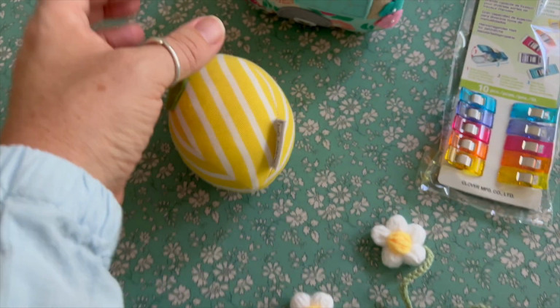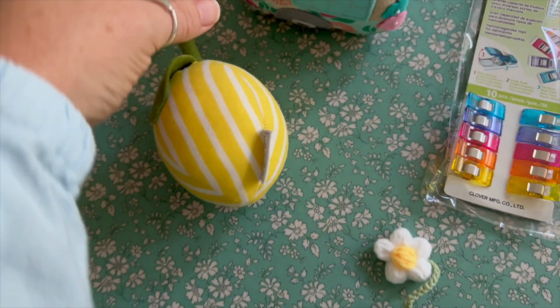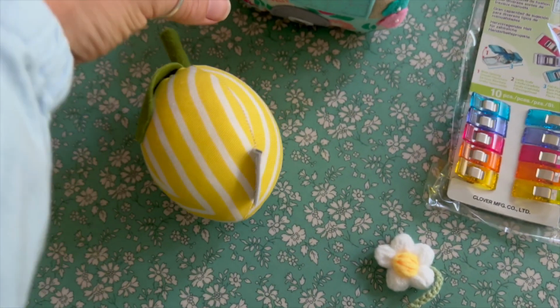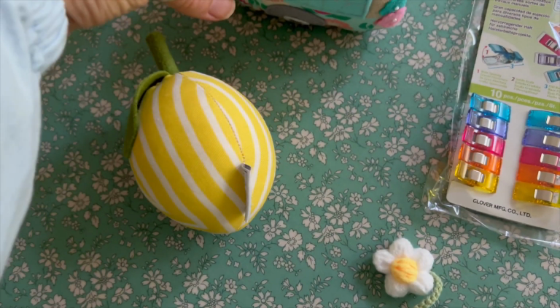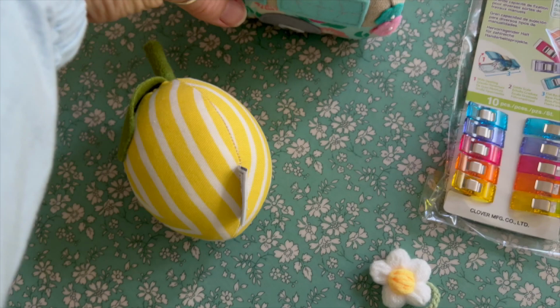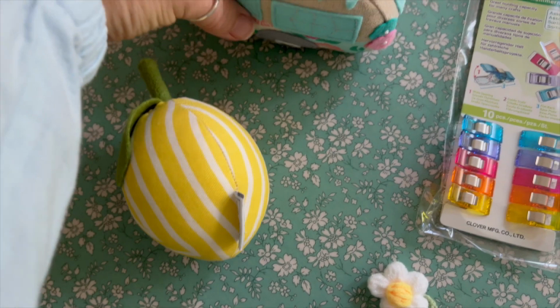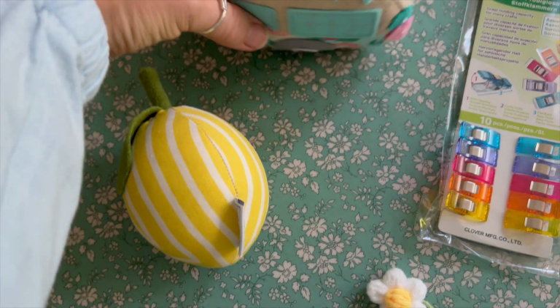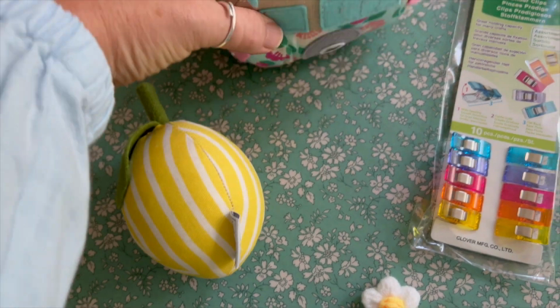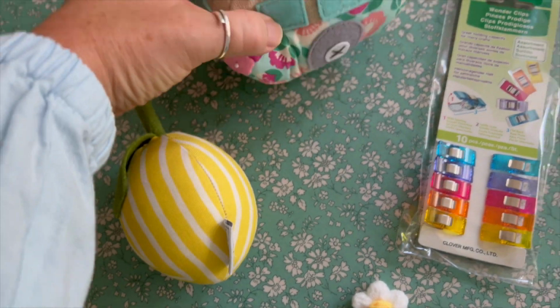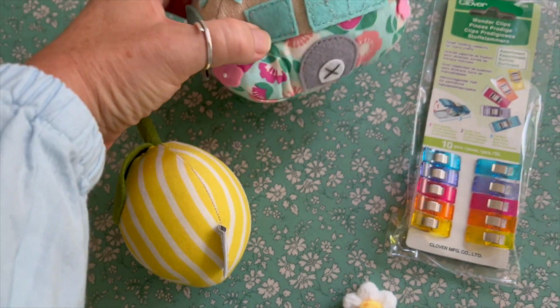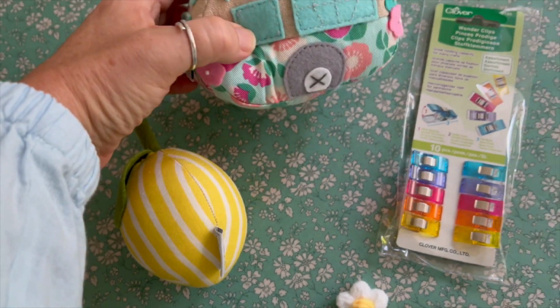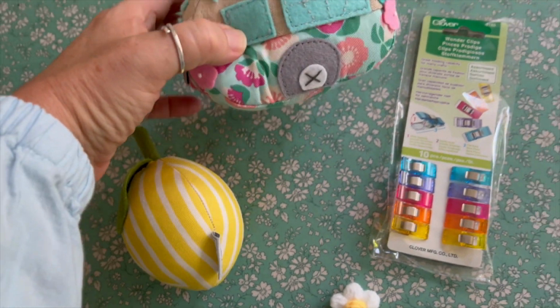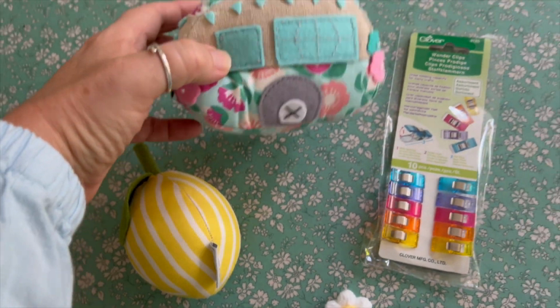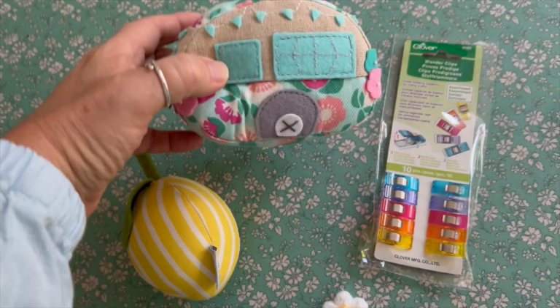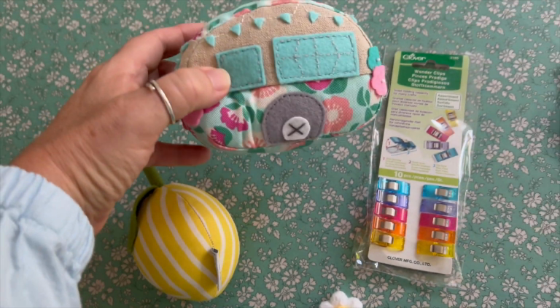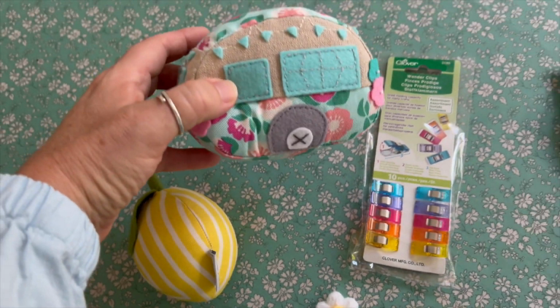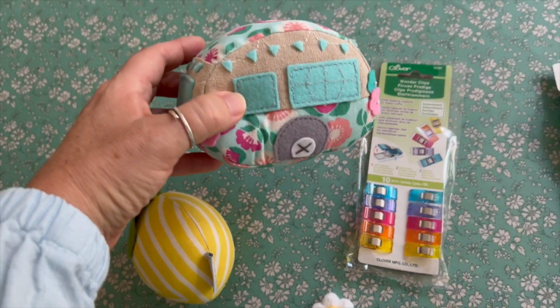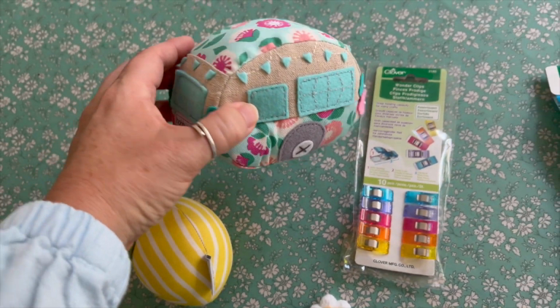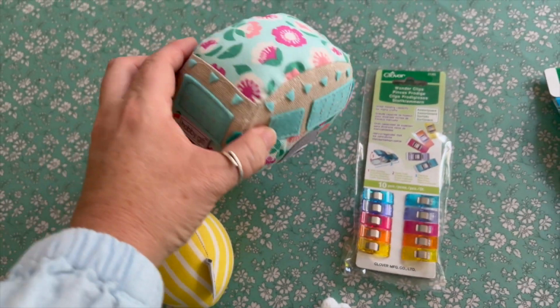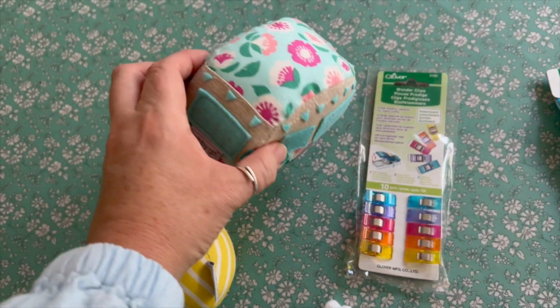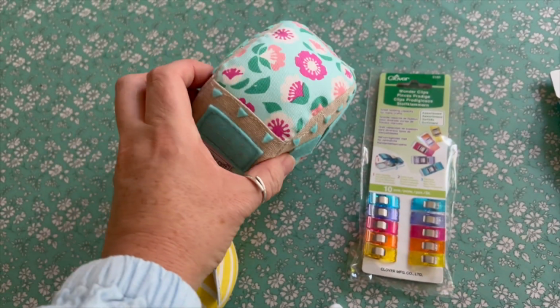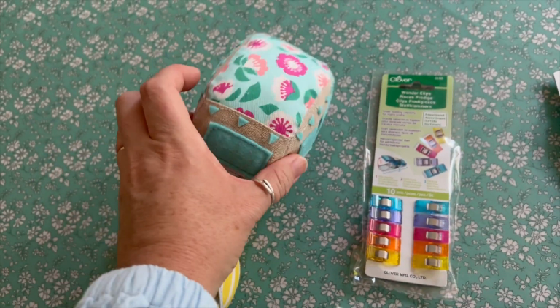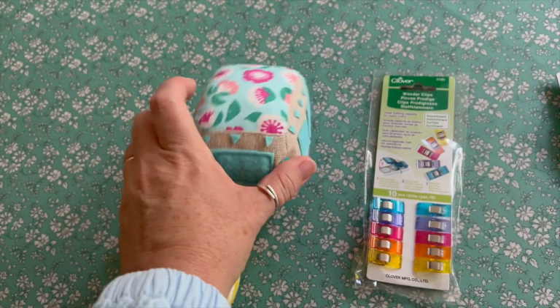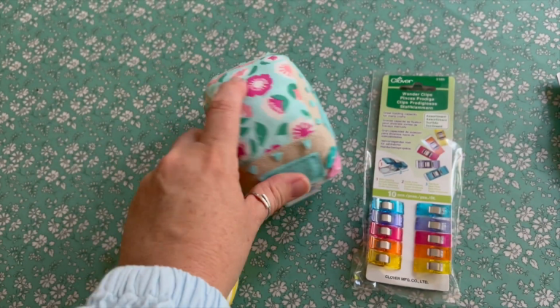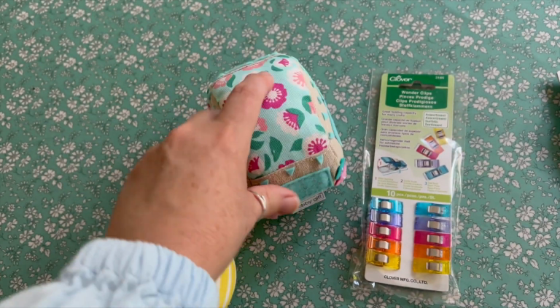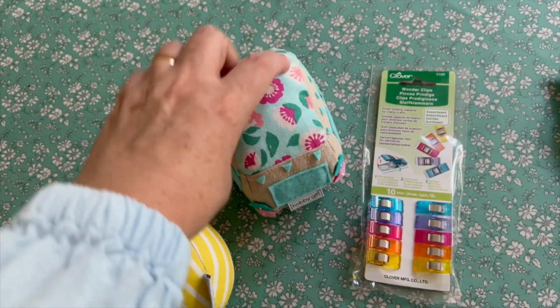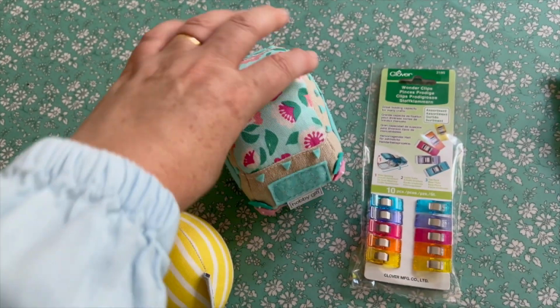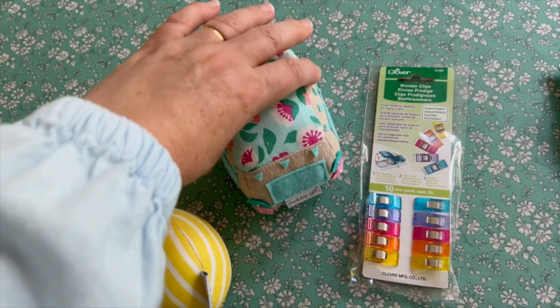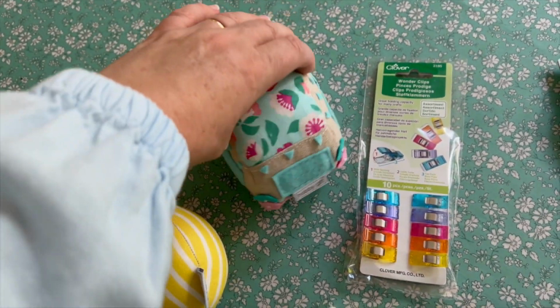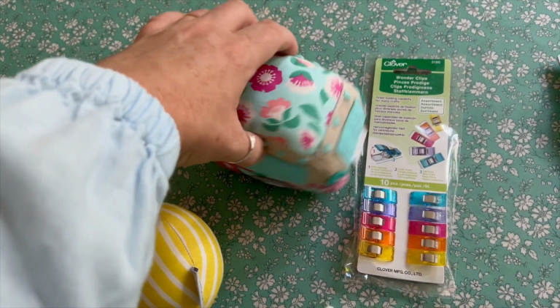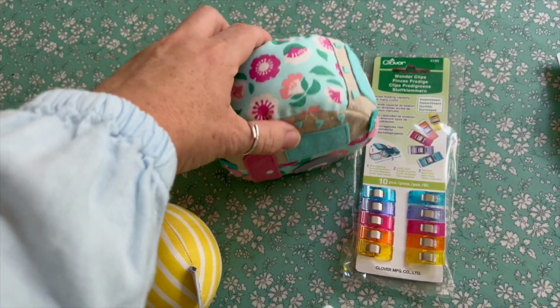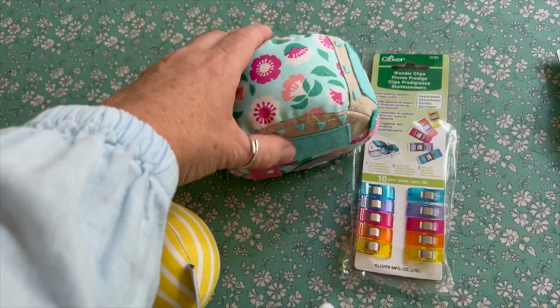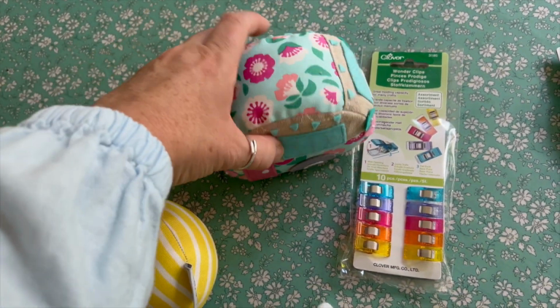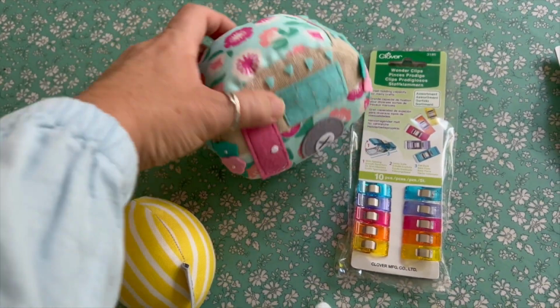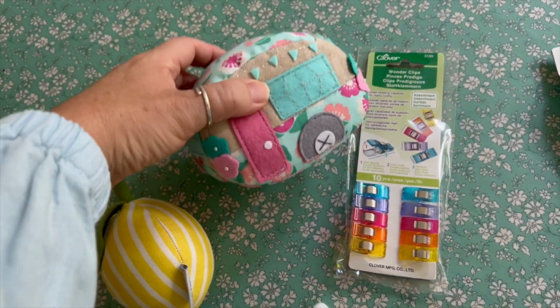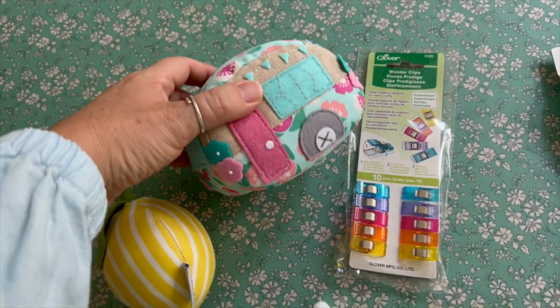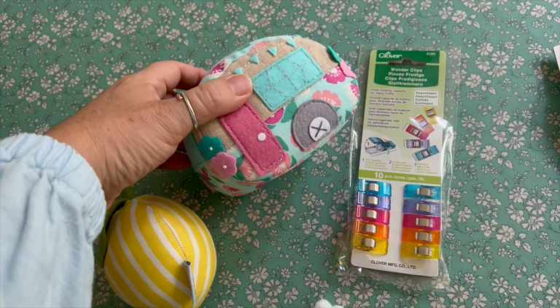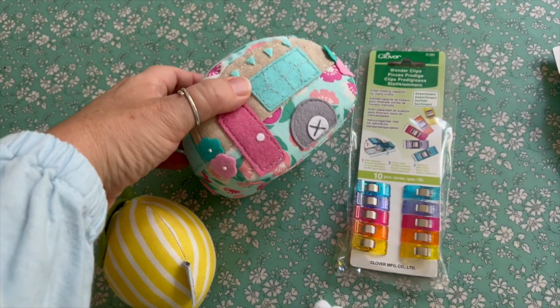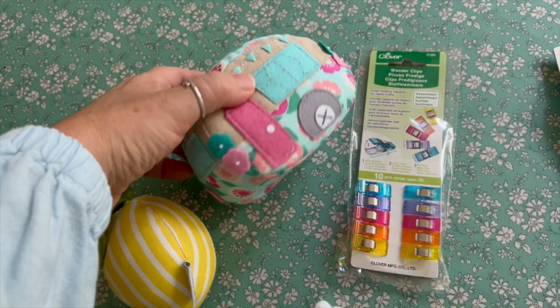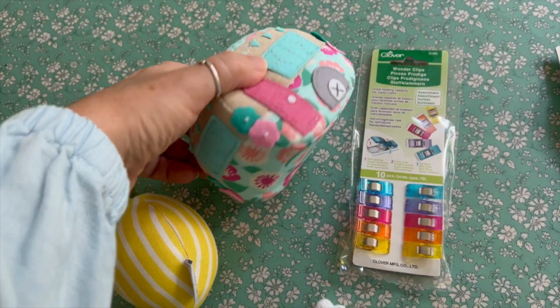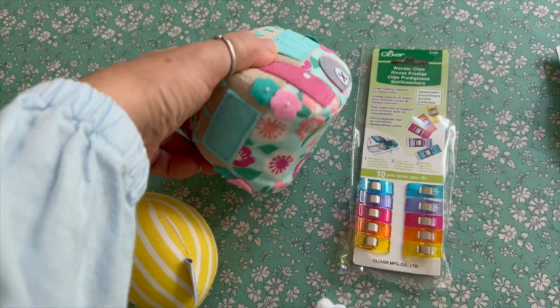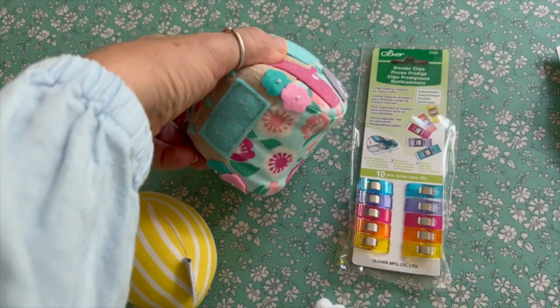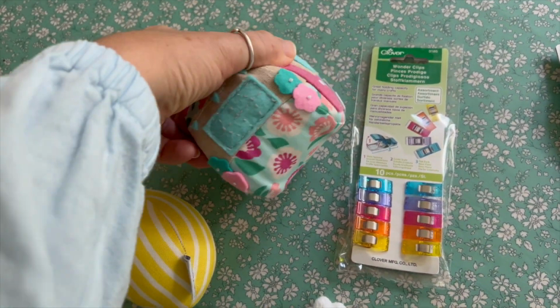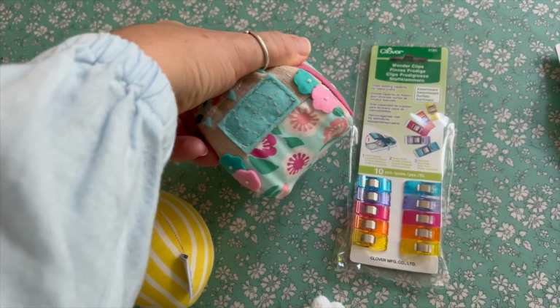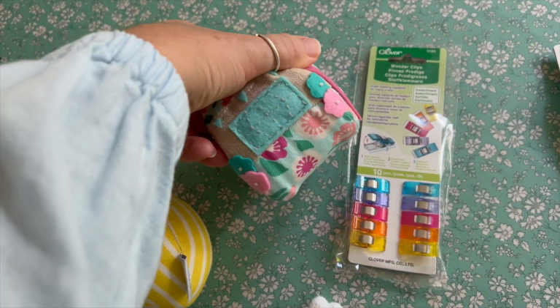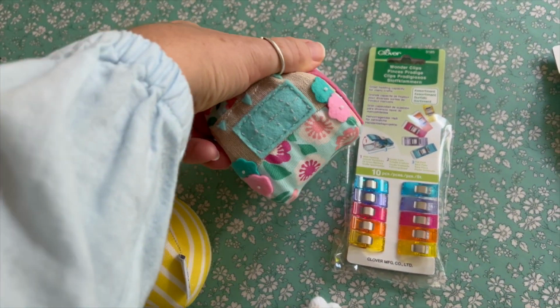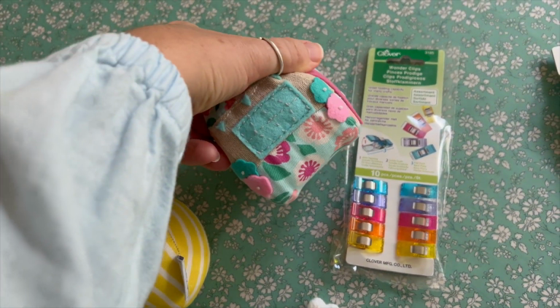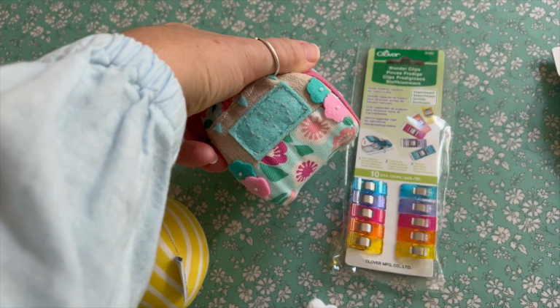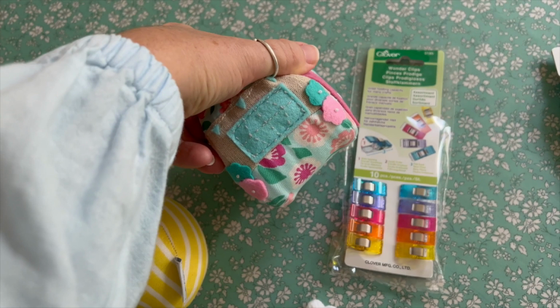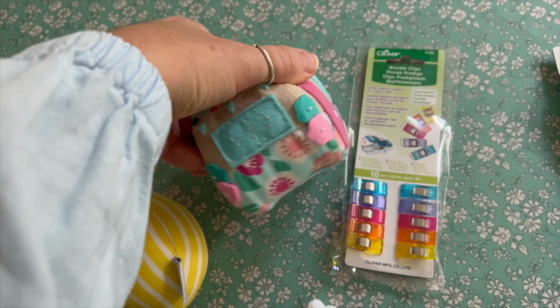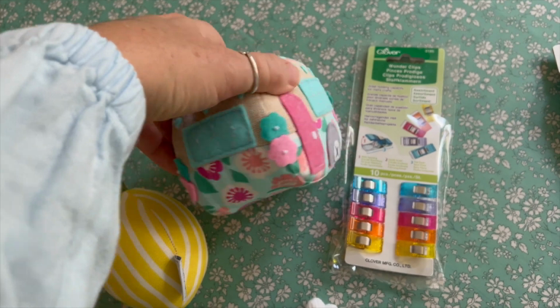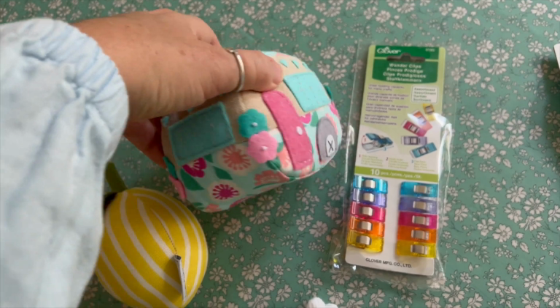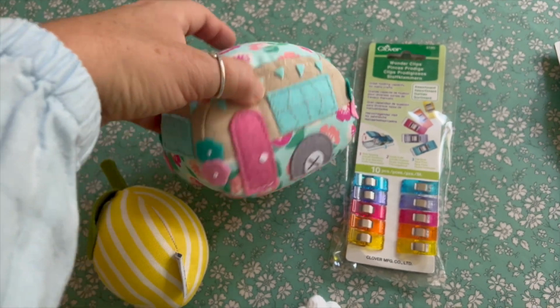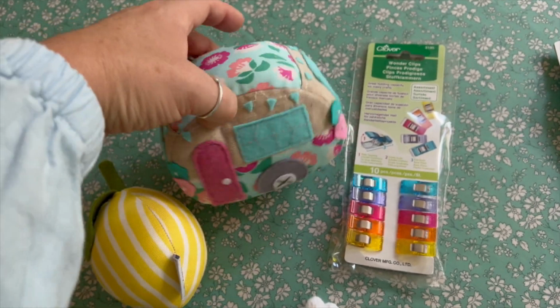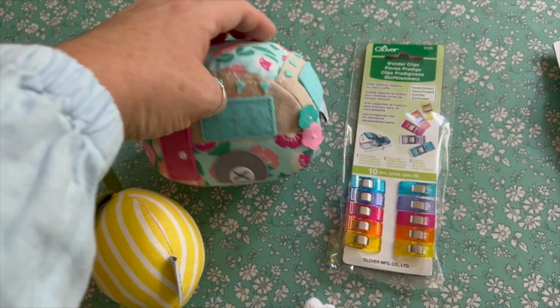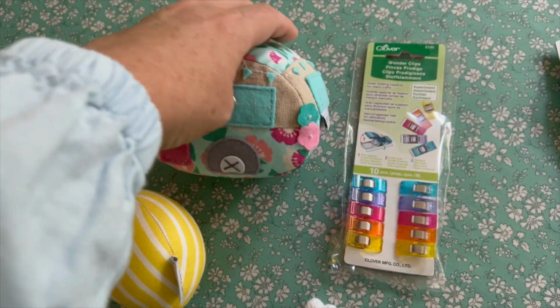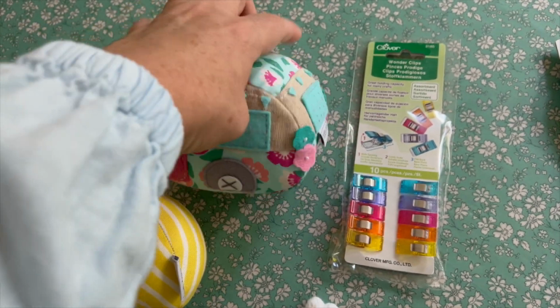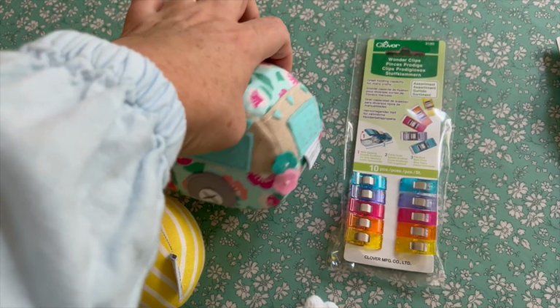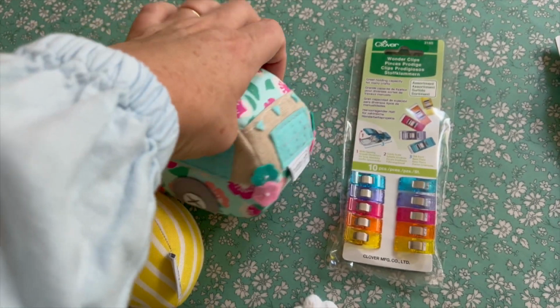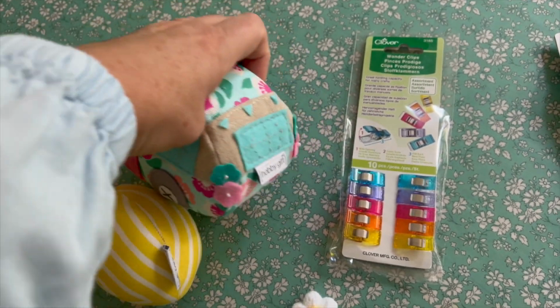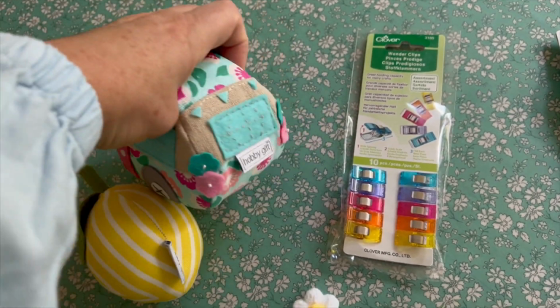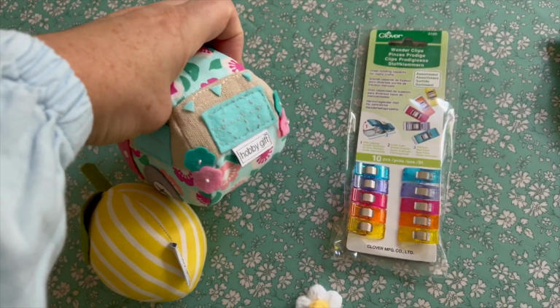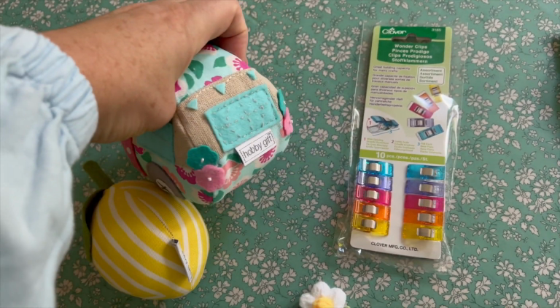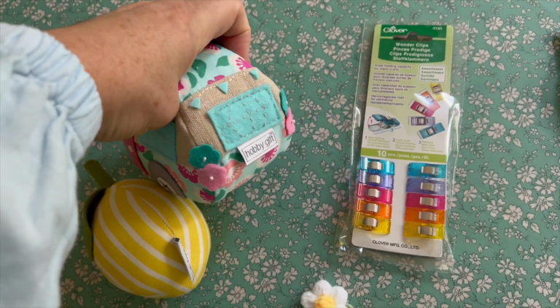And we also have these adorable little caravan pin cushions. They're so cute.